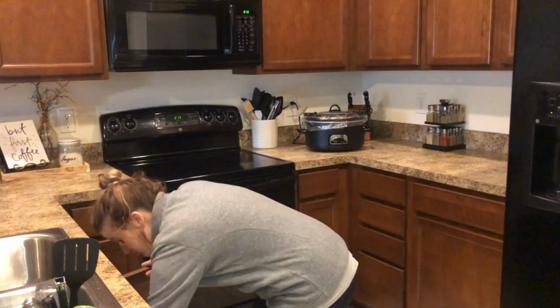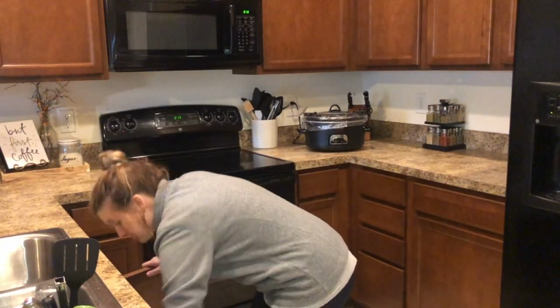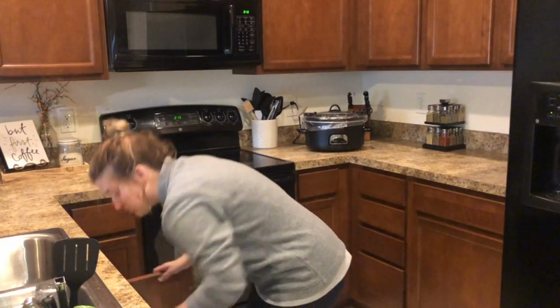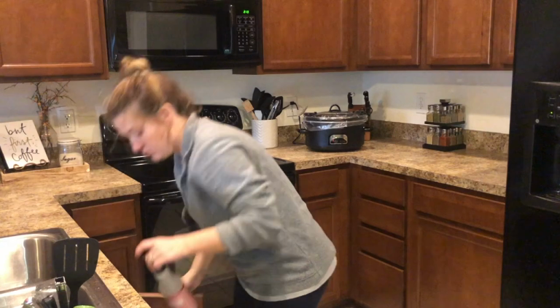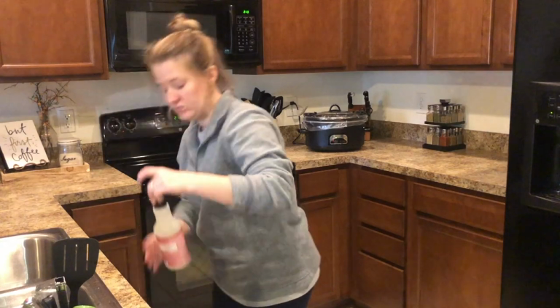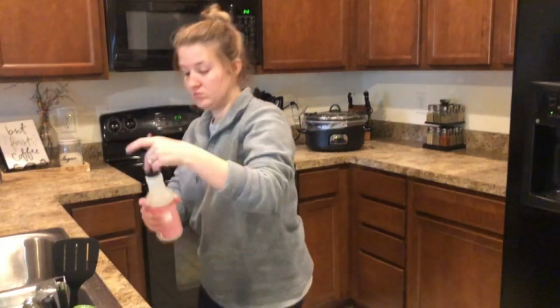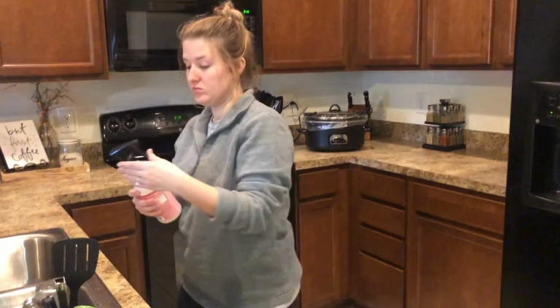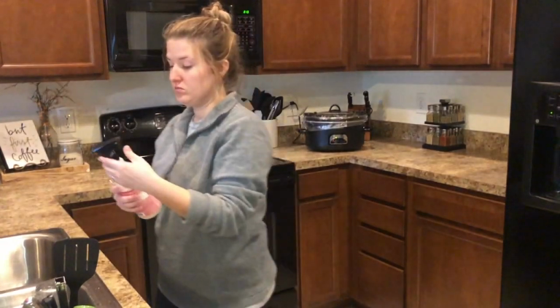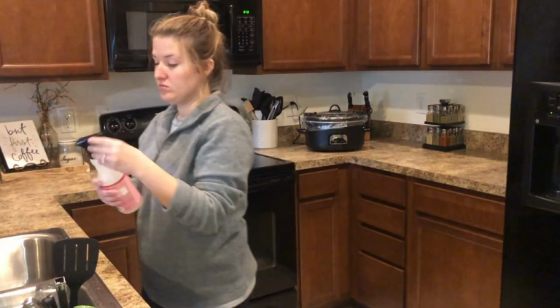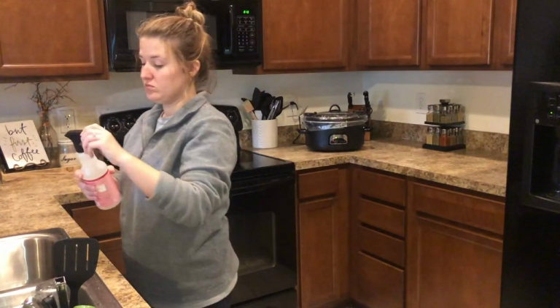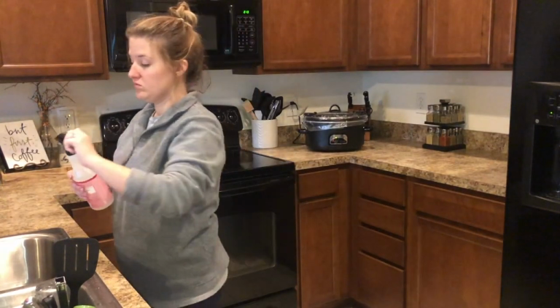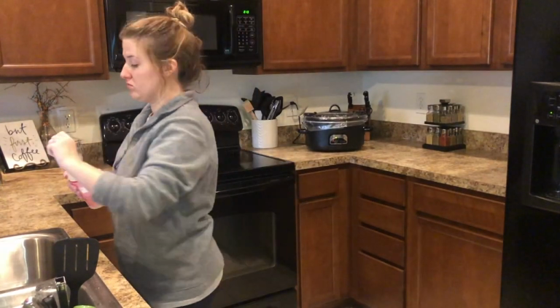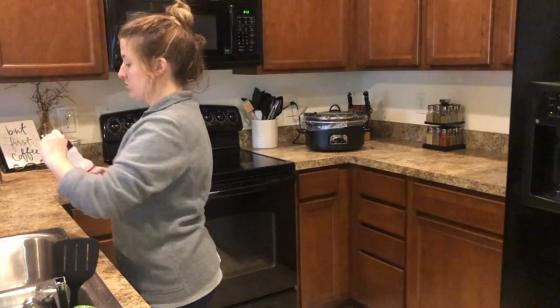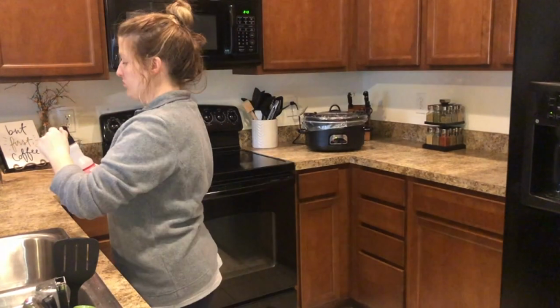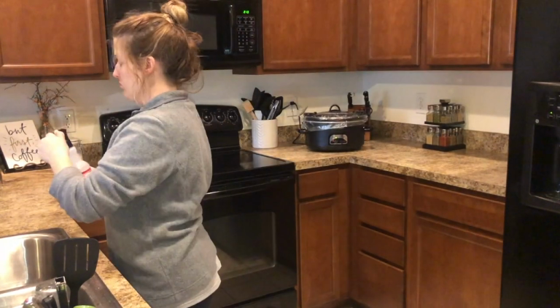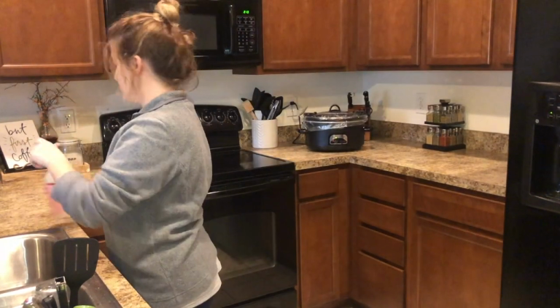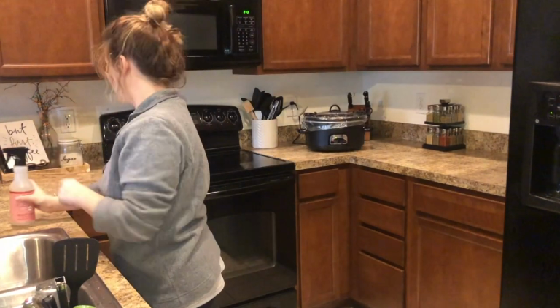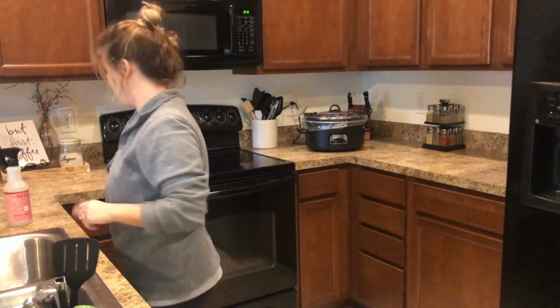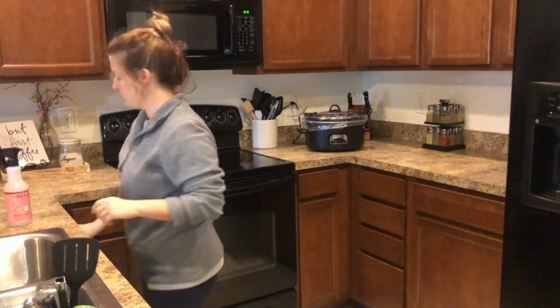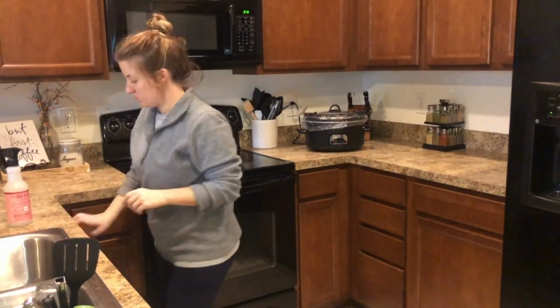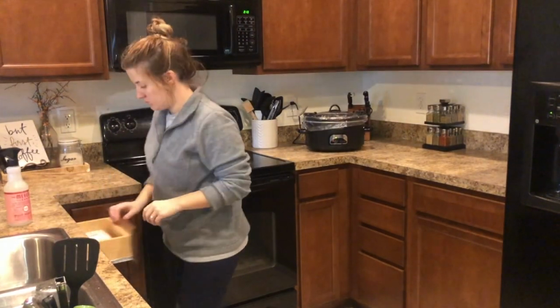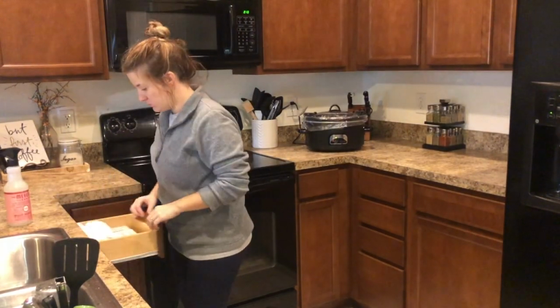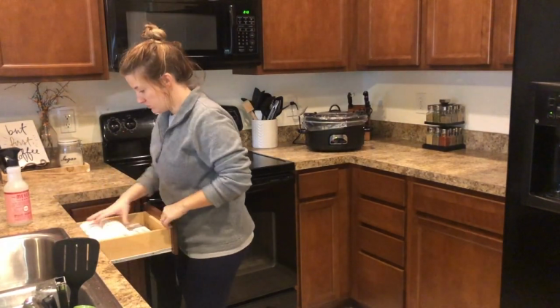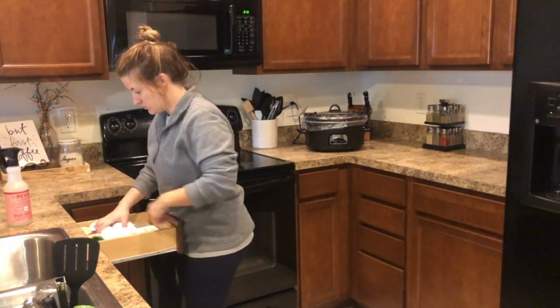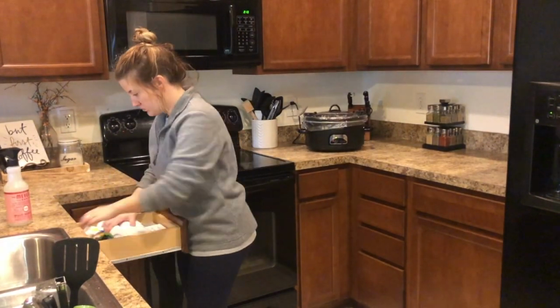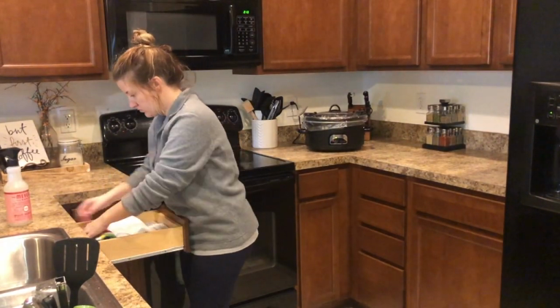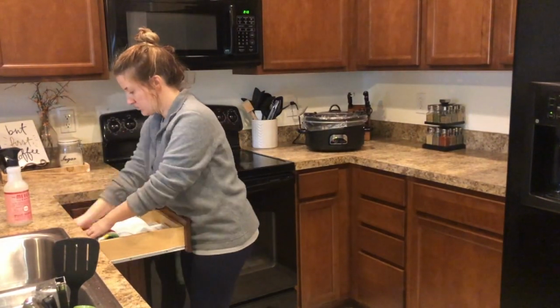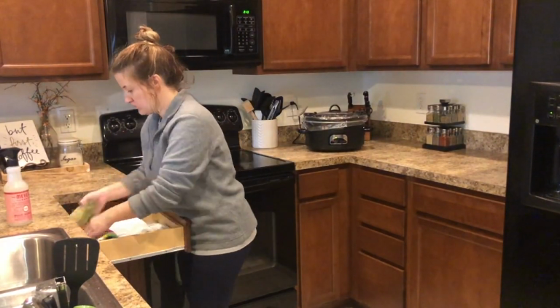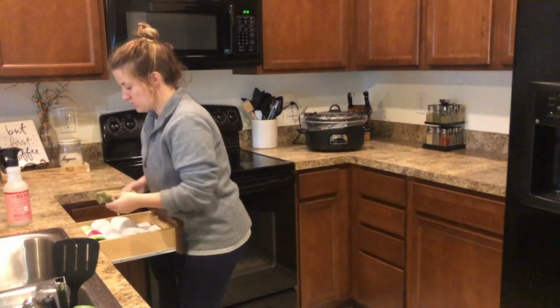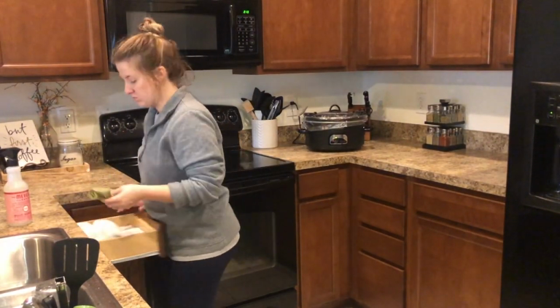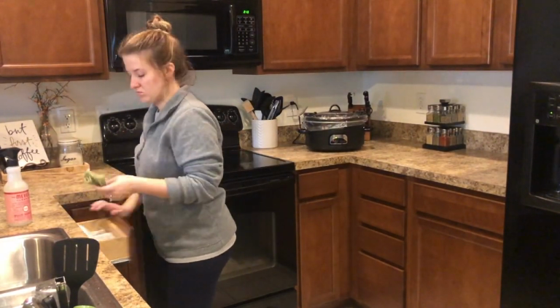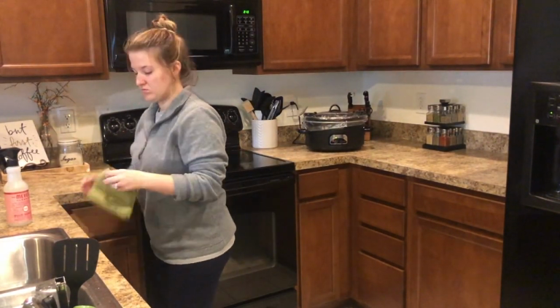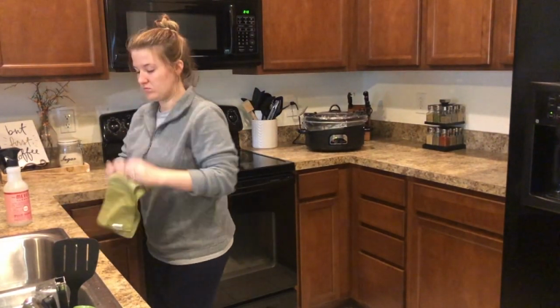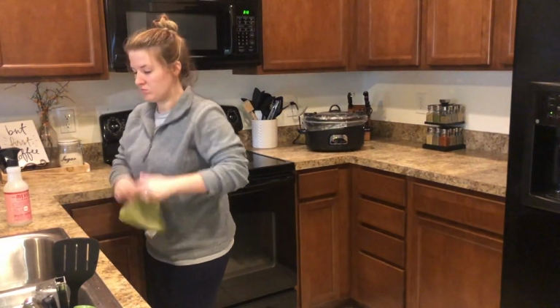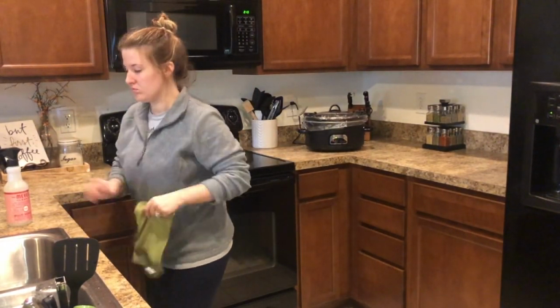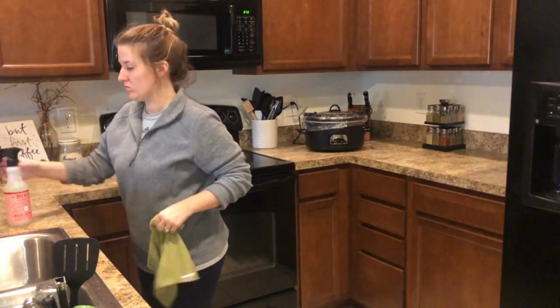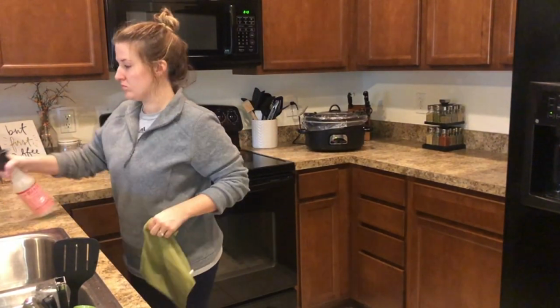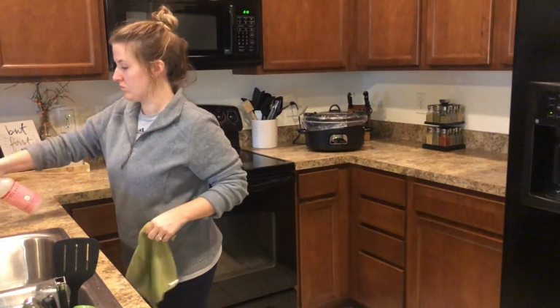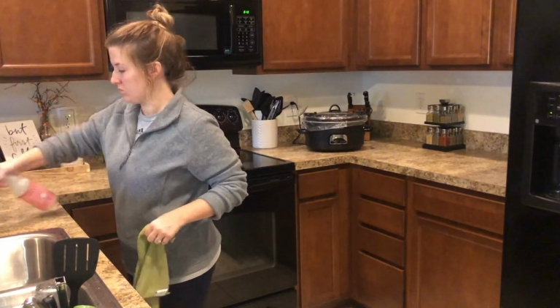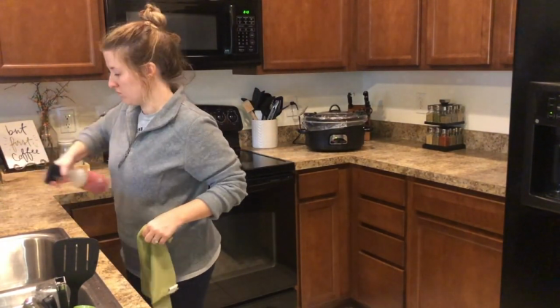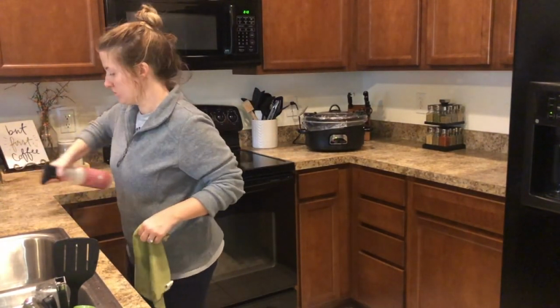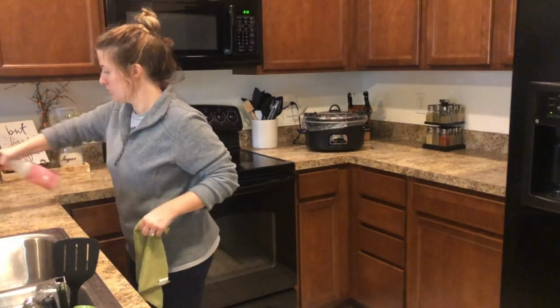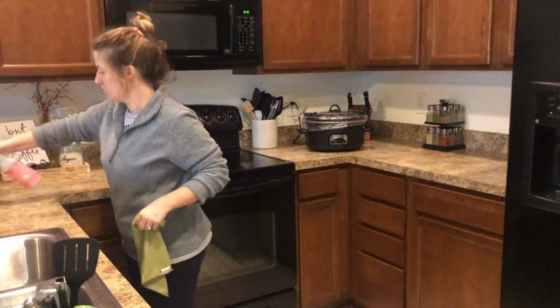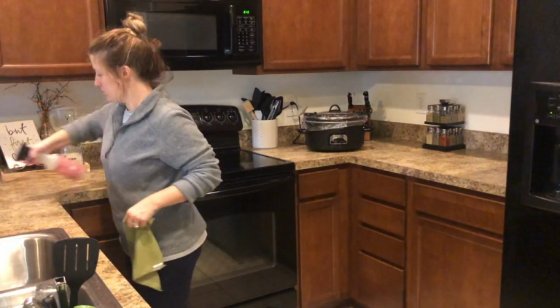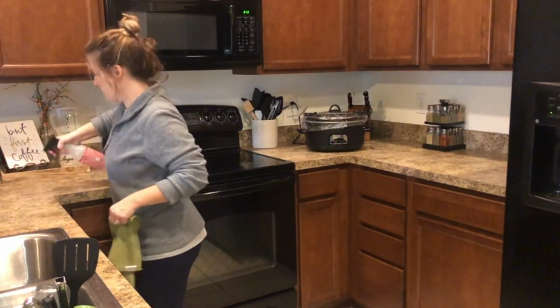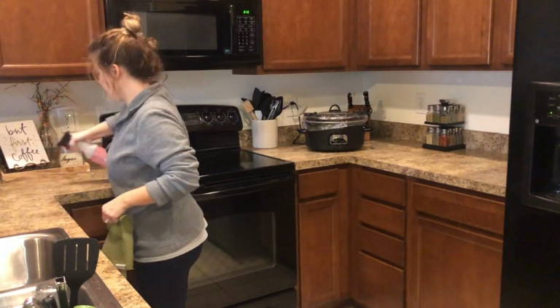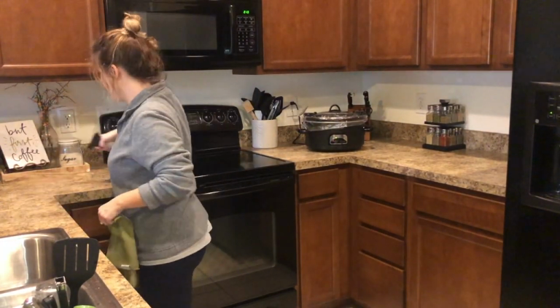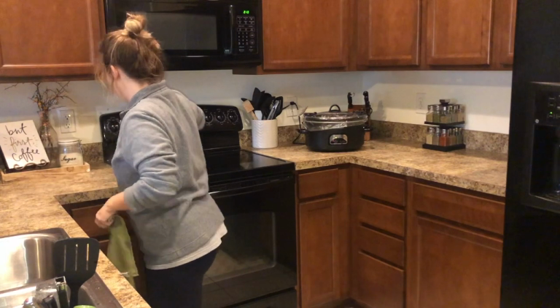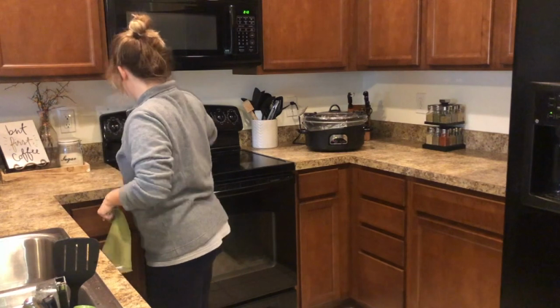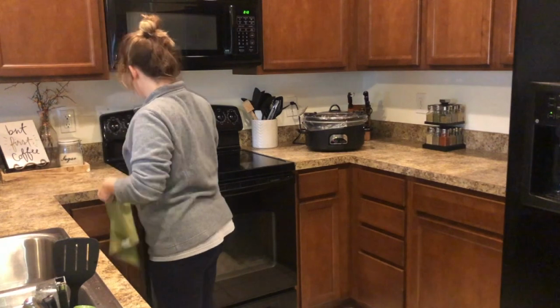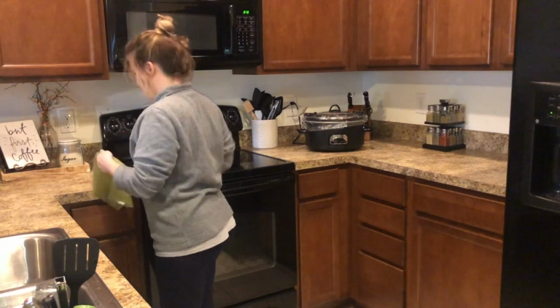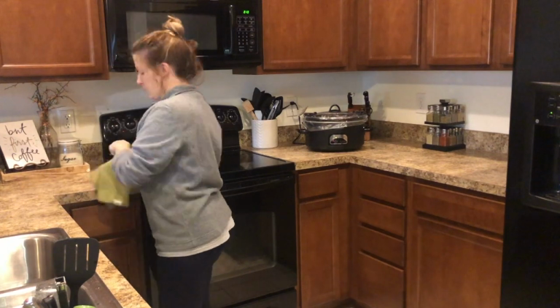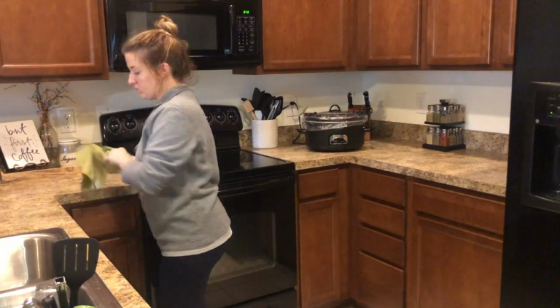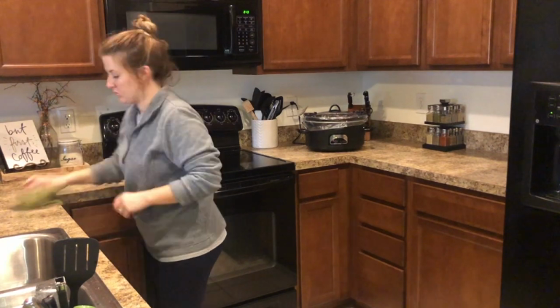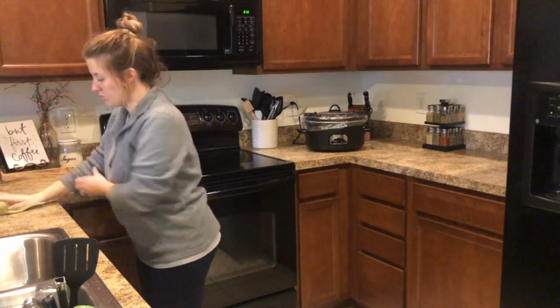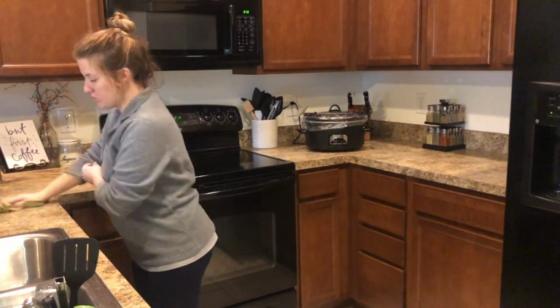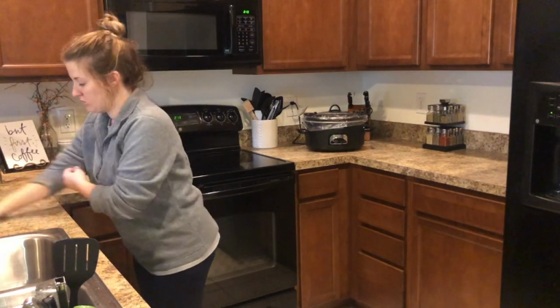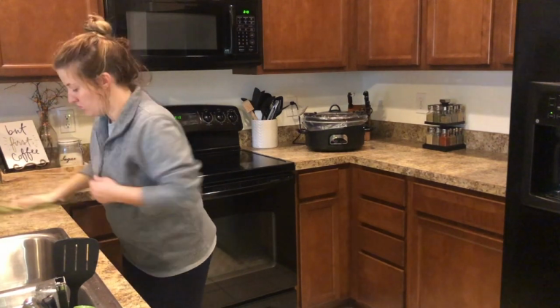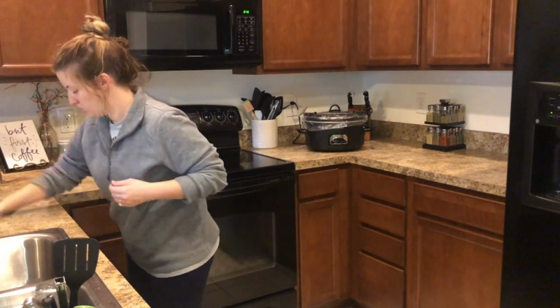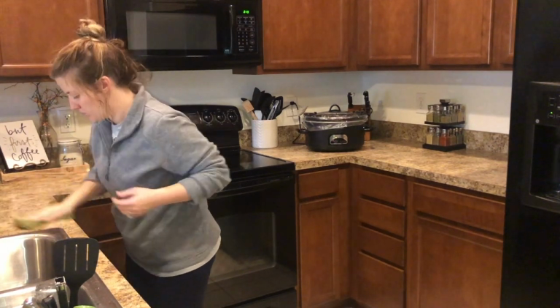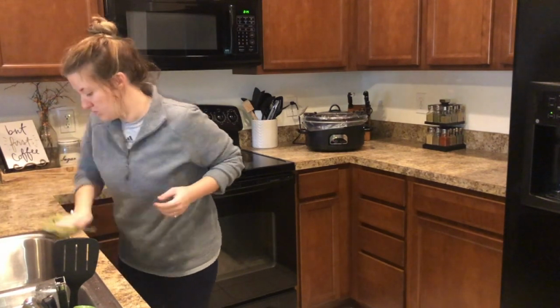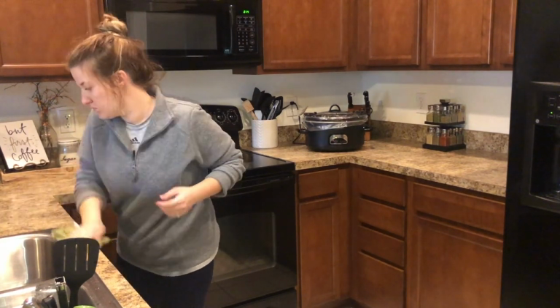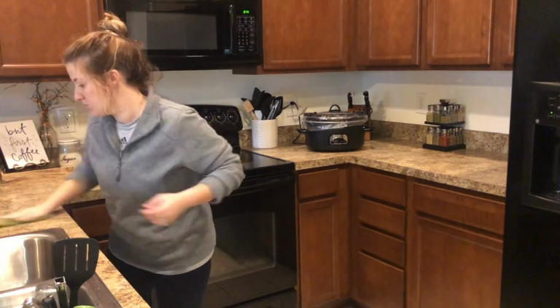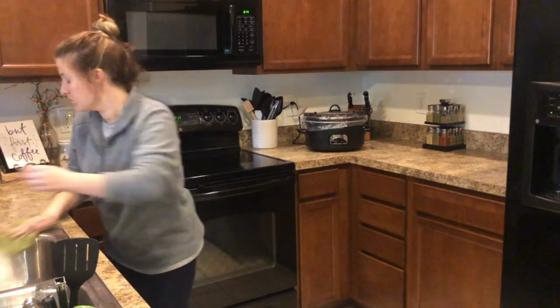Here I'm just using my favorite Mrs. Meyers multi-surface spray in the scent Peppermint to spray down my countertops.